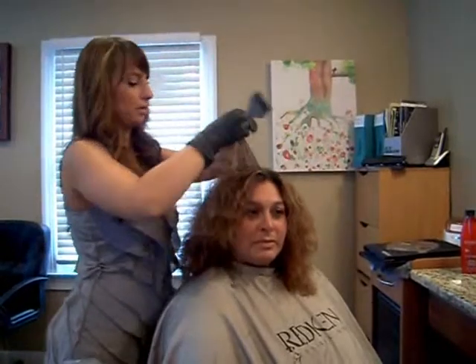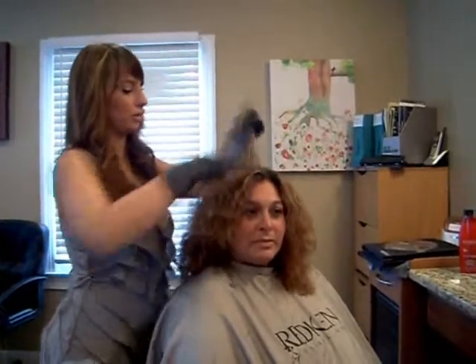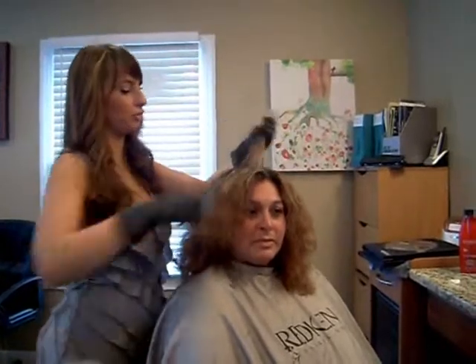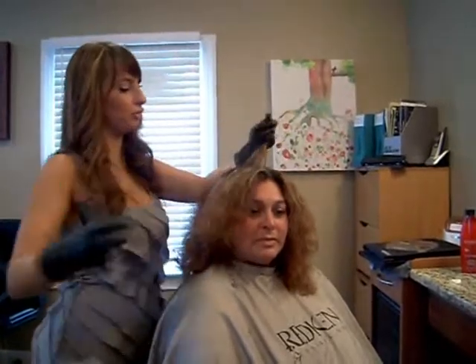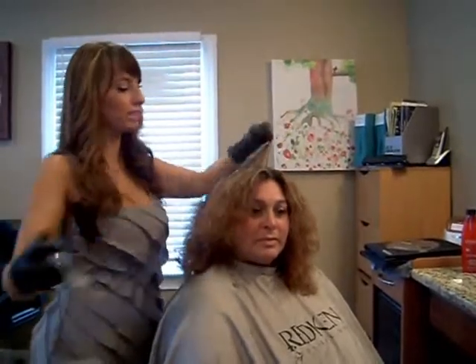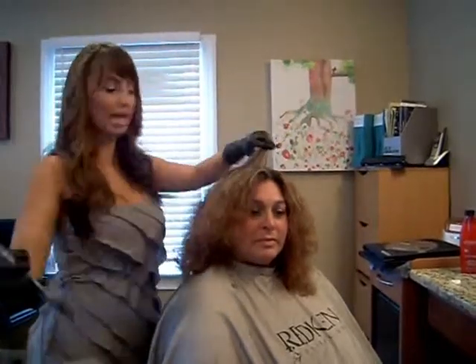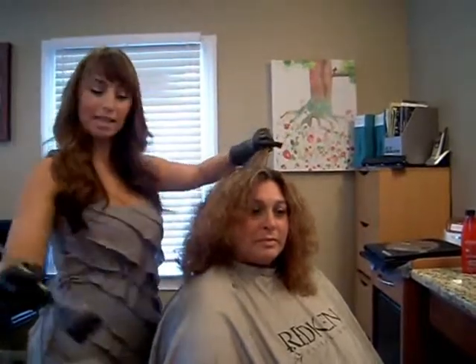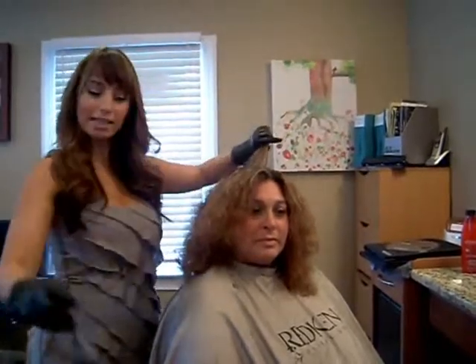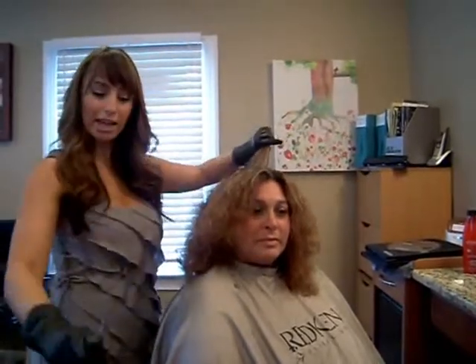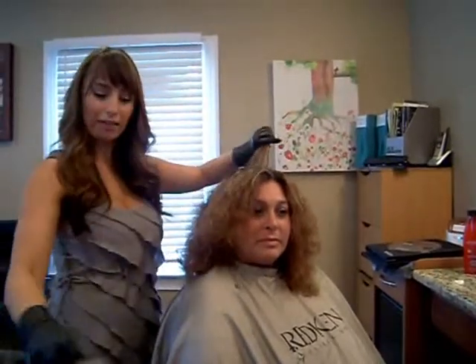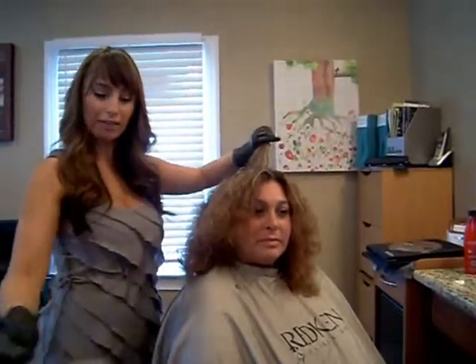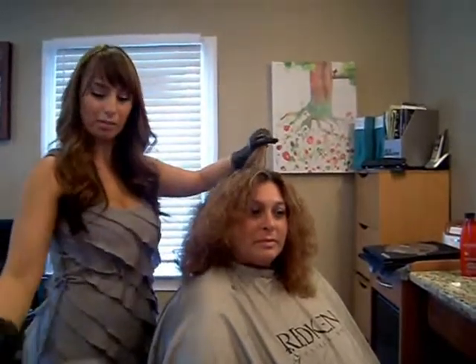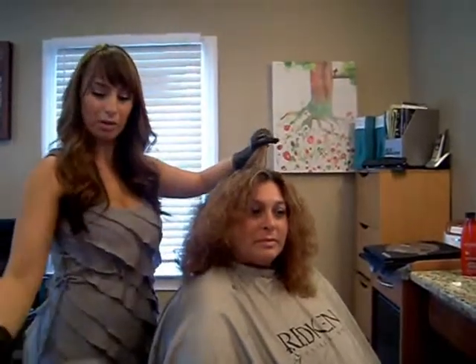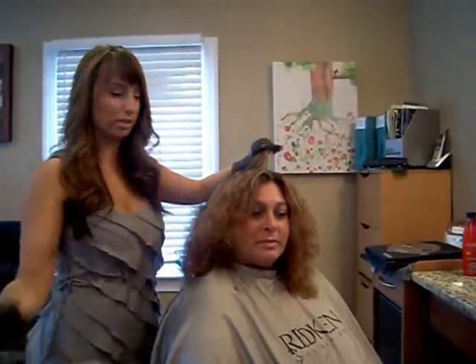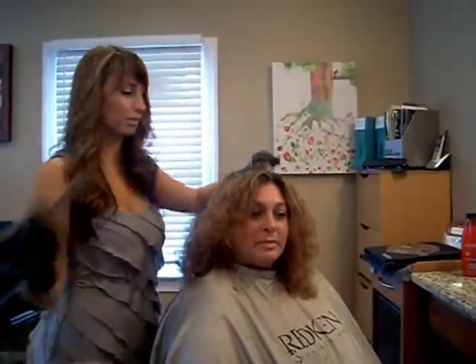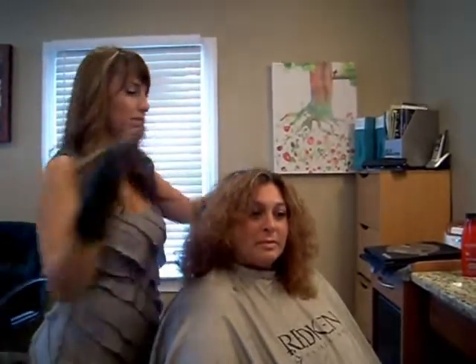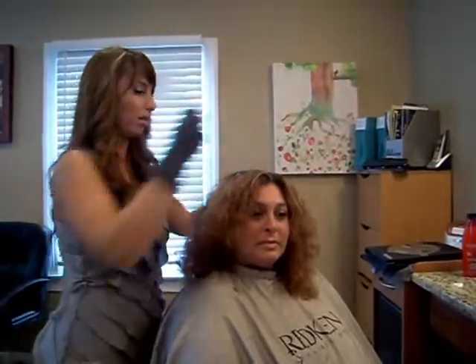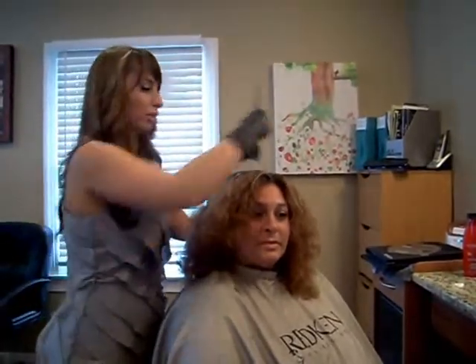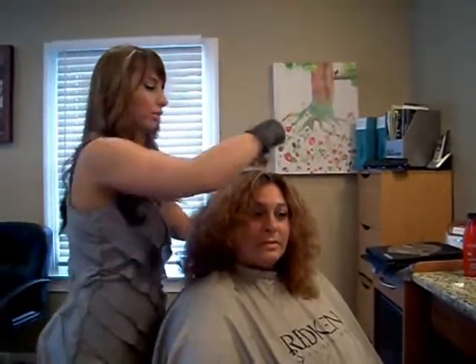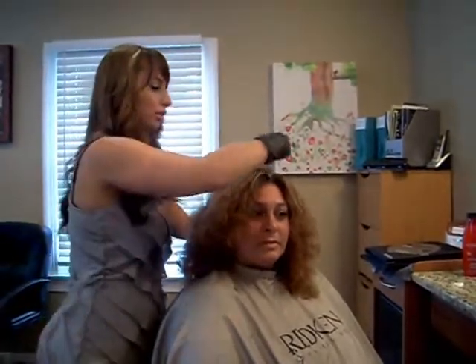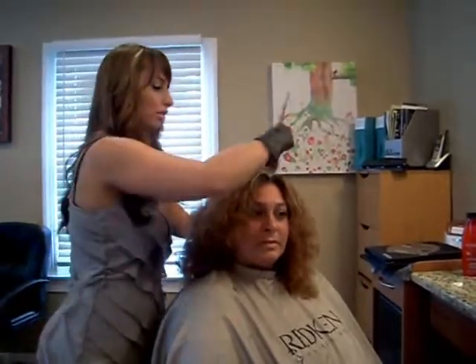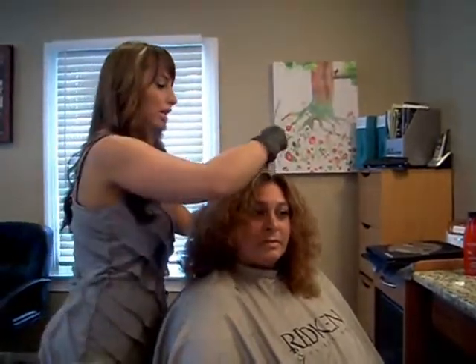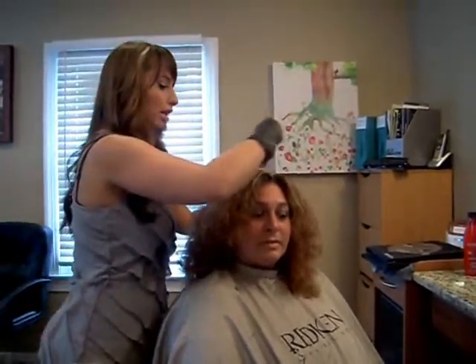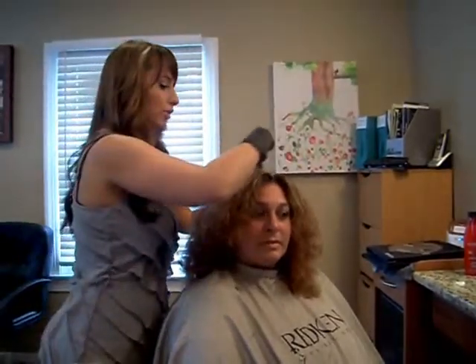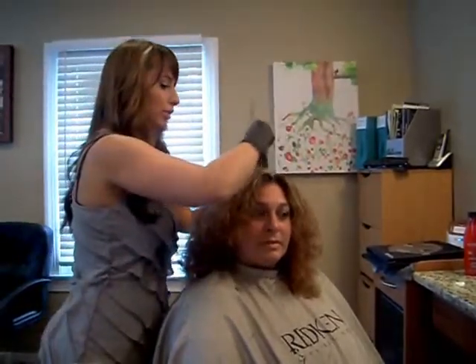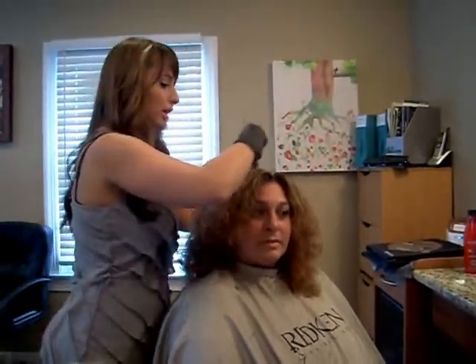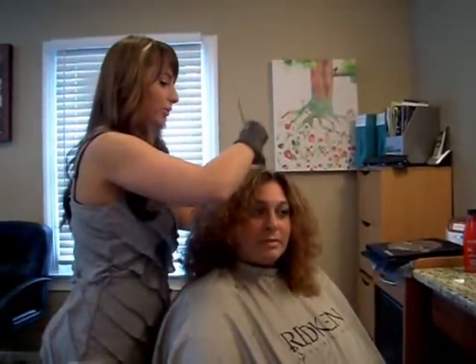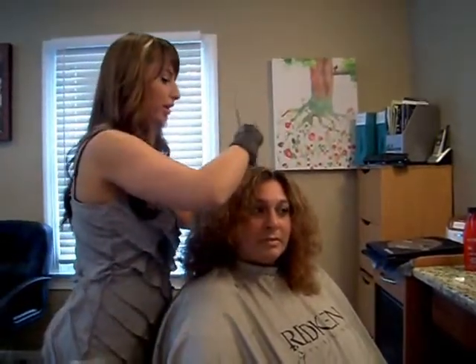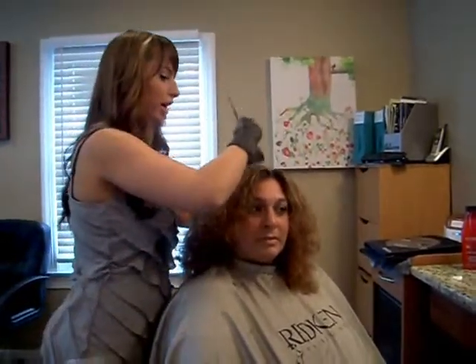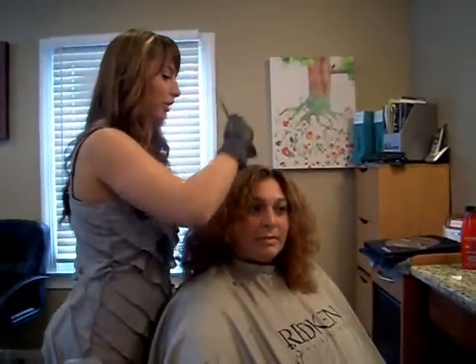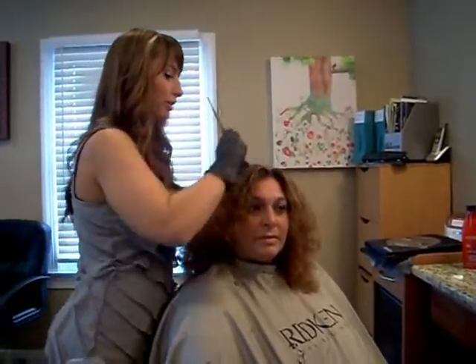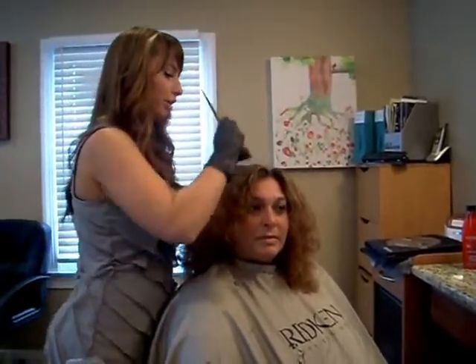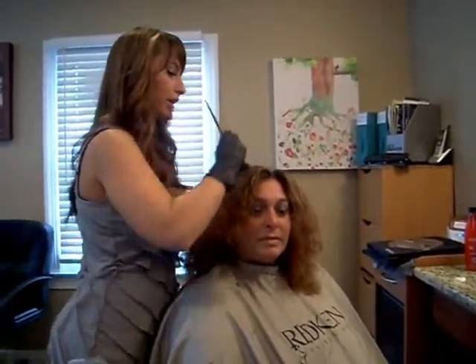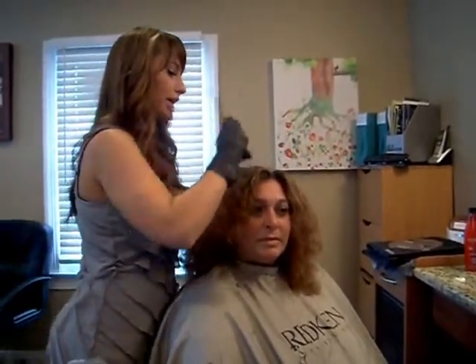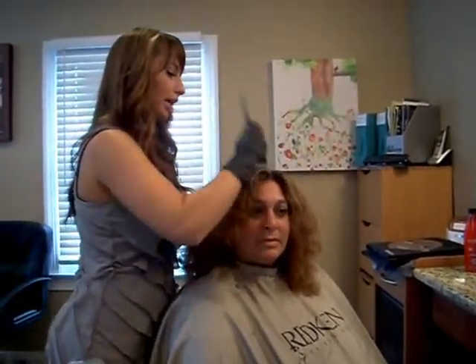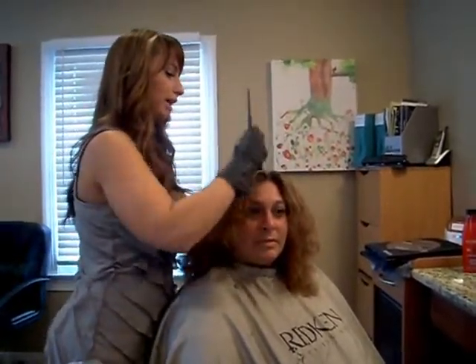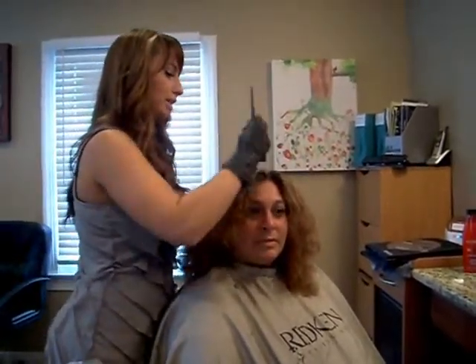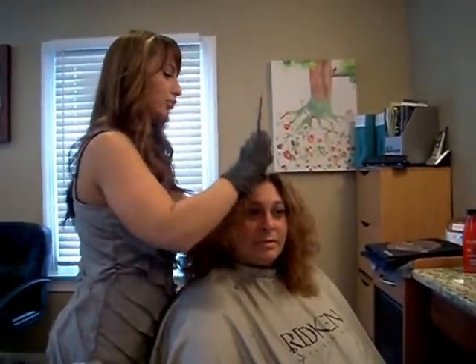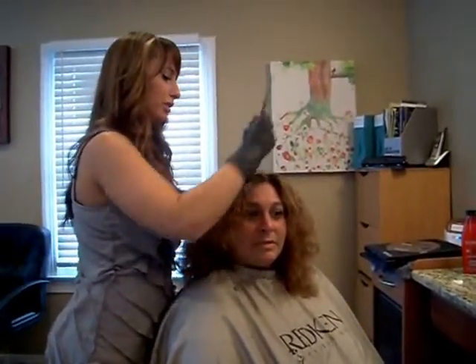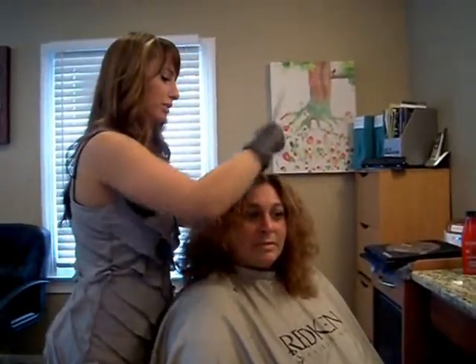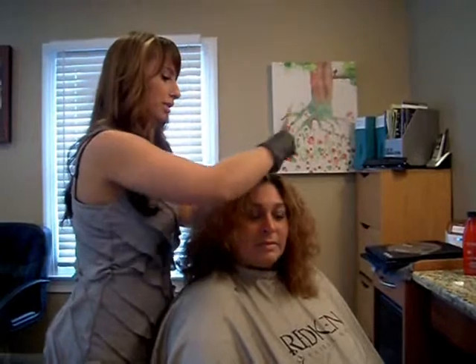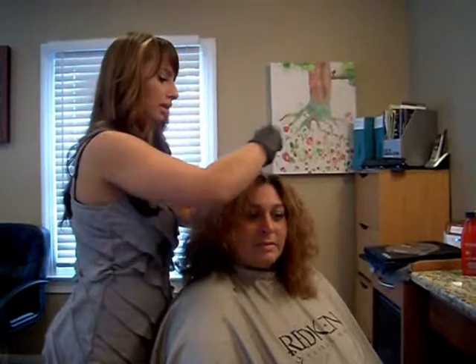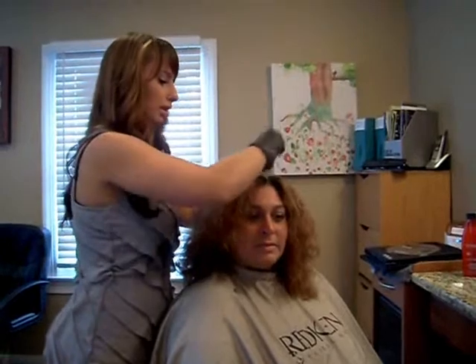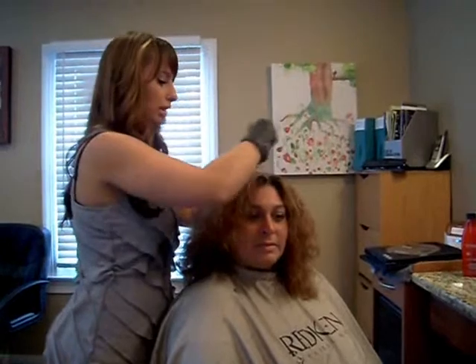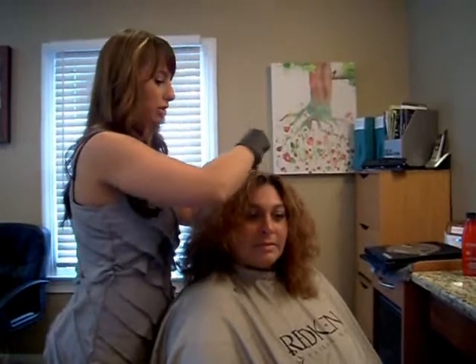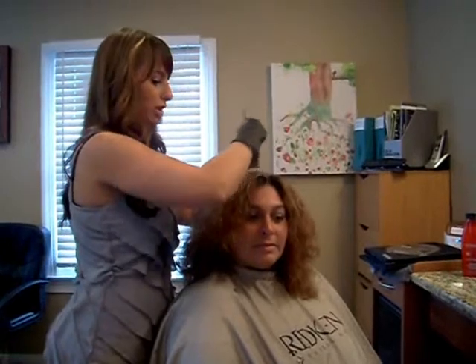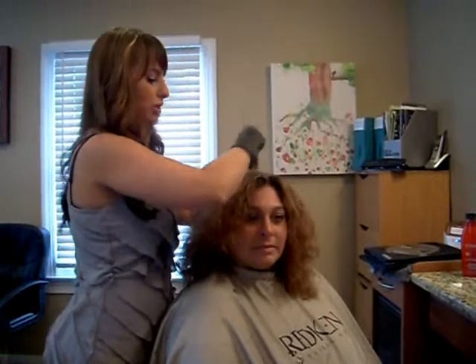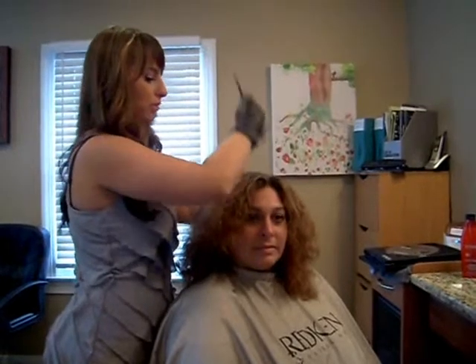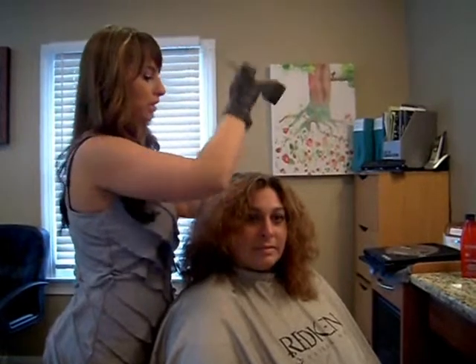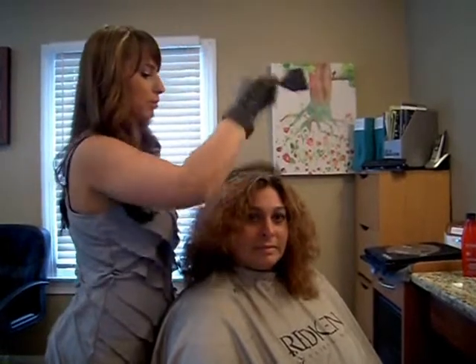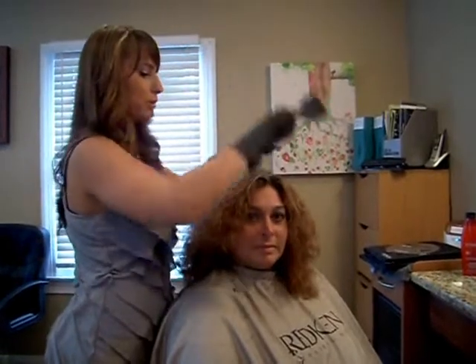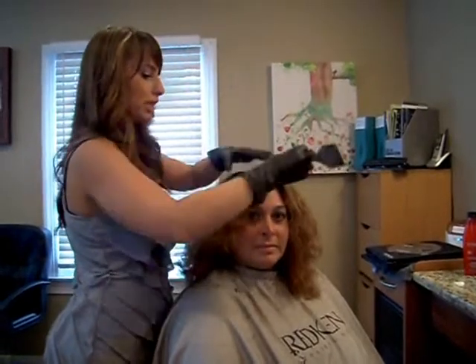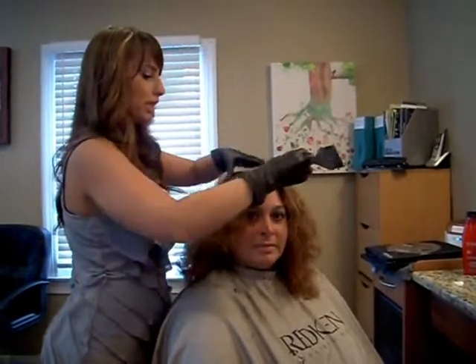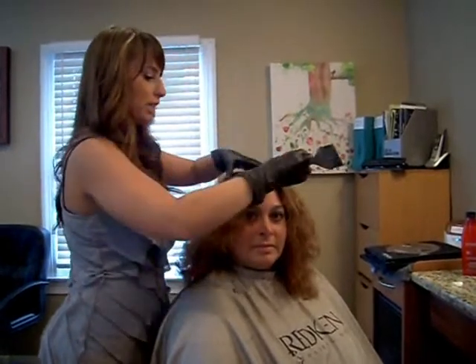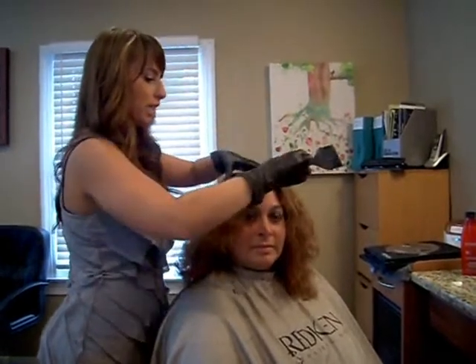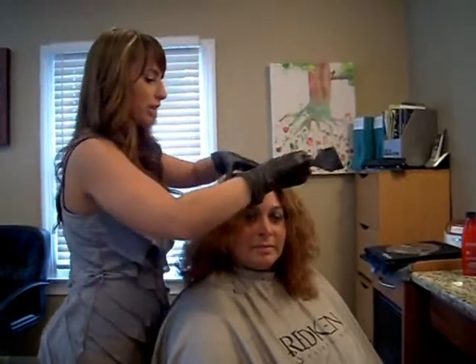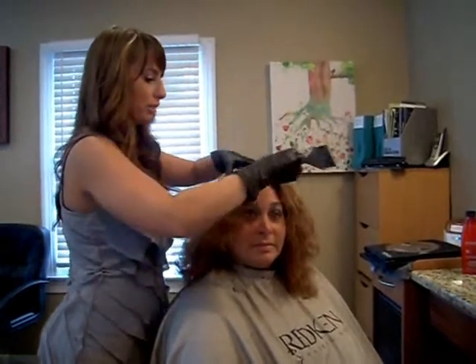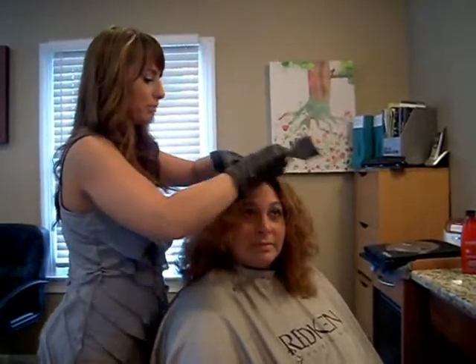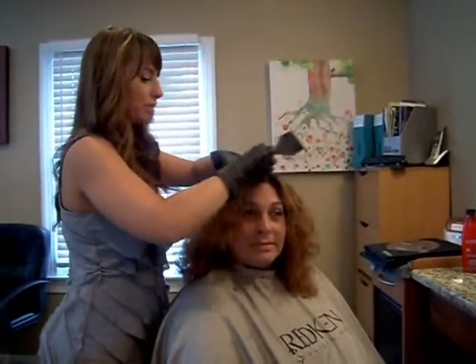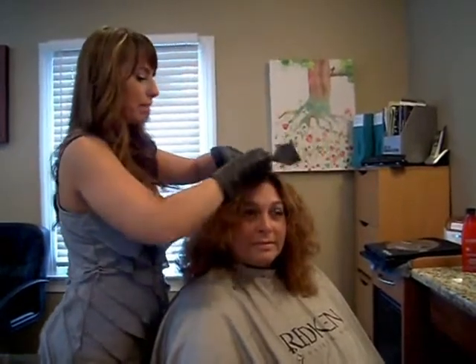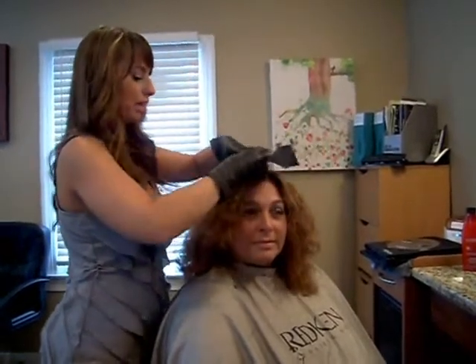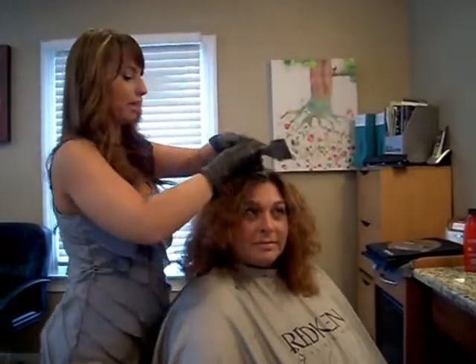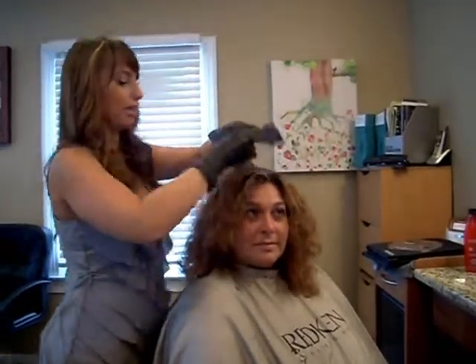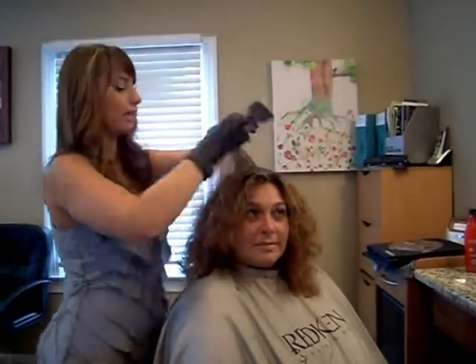Especially for redheads — they have the smallest molecules. So to keep your hair healthy, you want to get some treatments done: conditioning treatments, proteins, and get your lipids back in there.